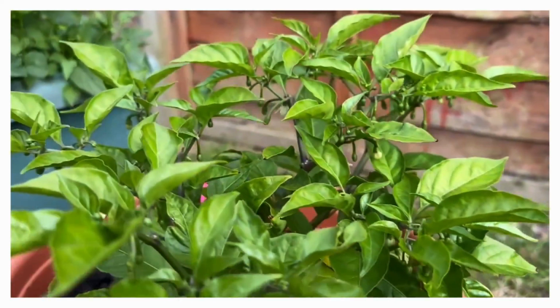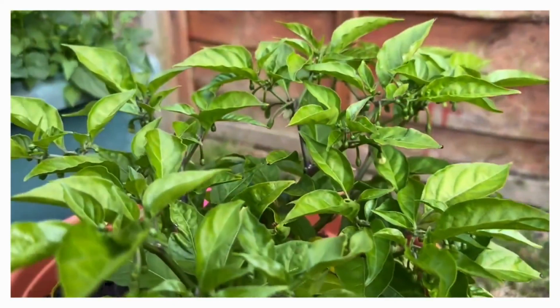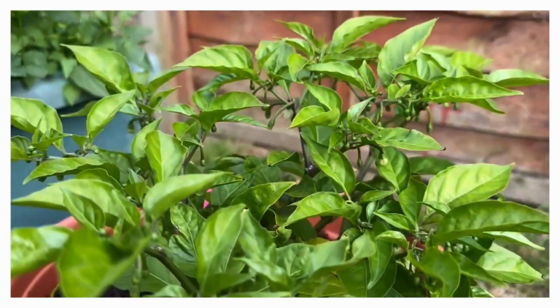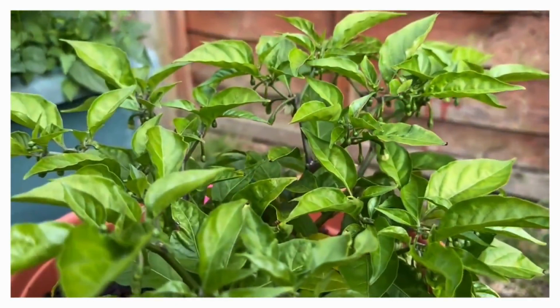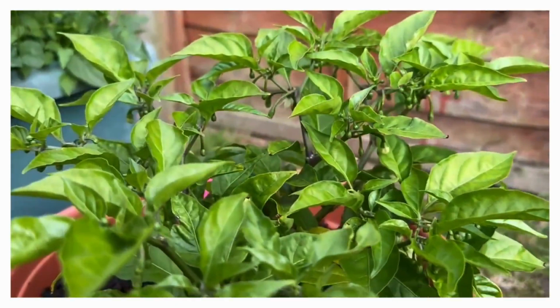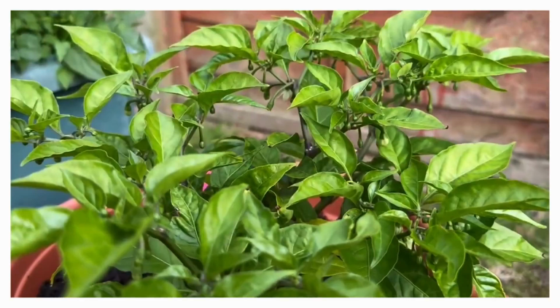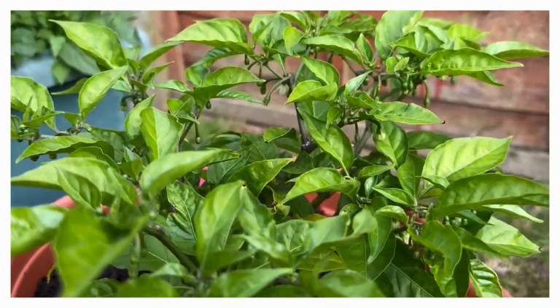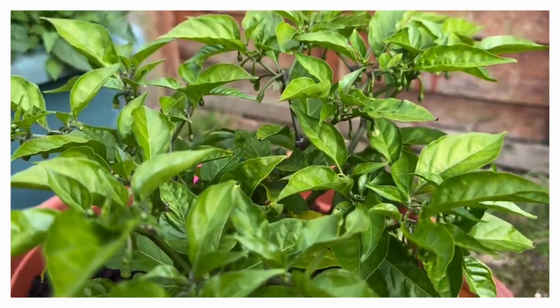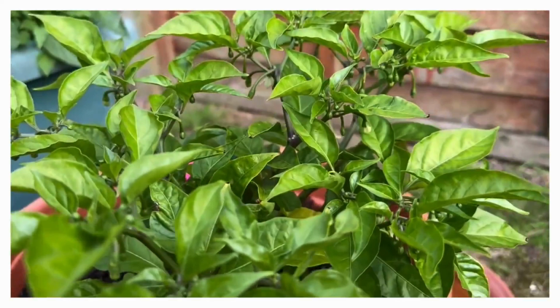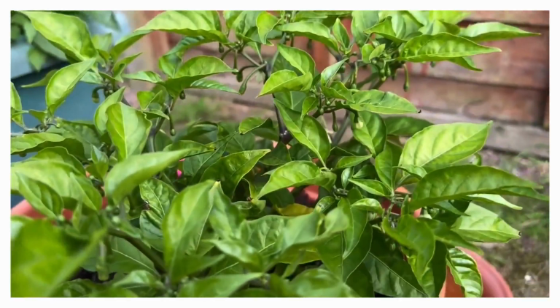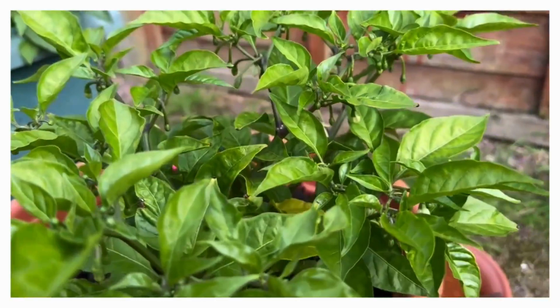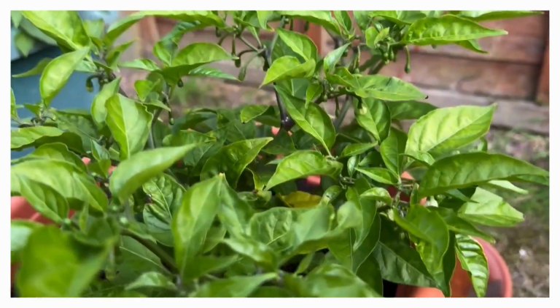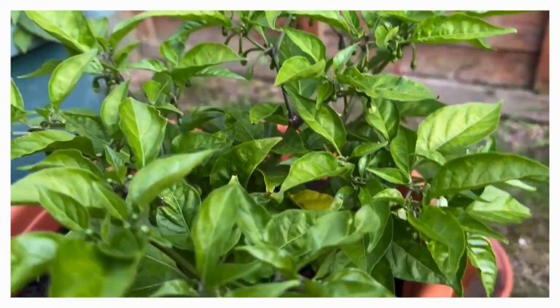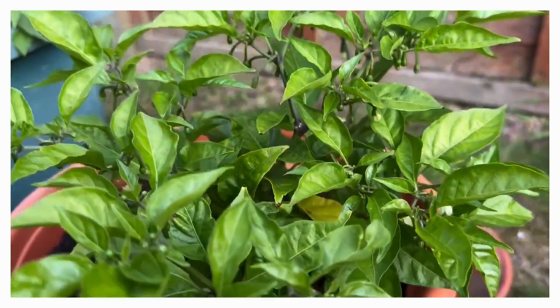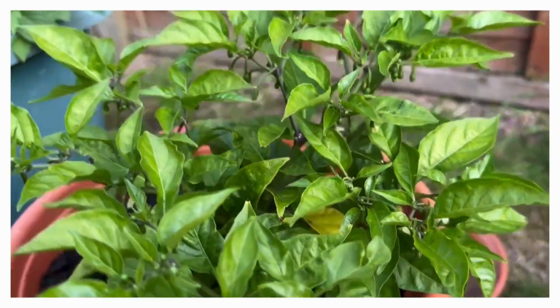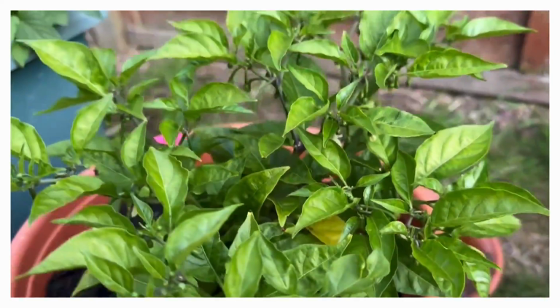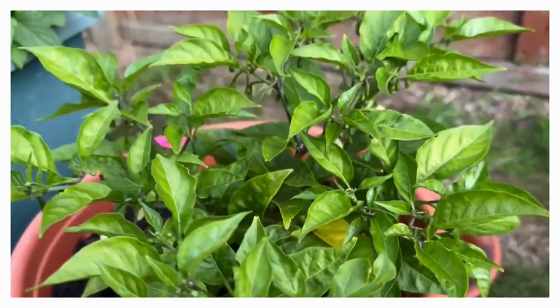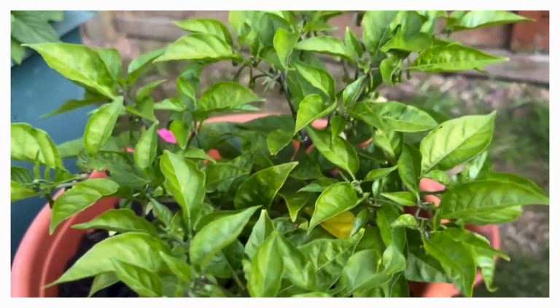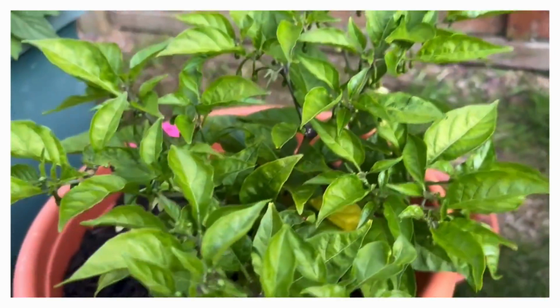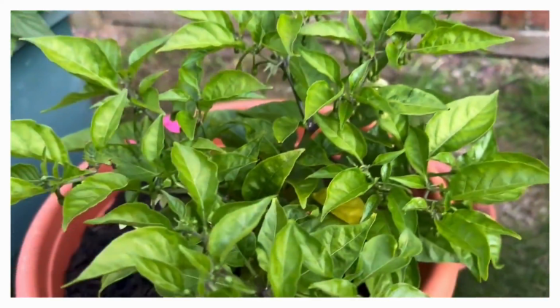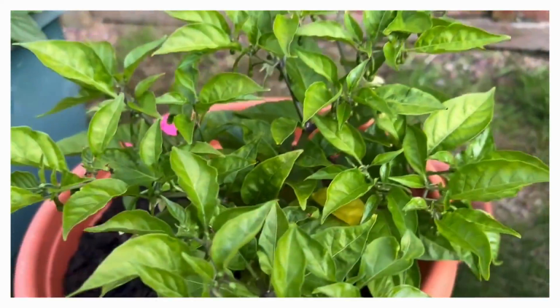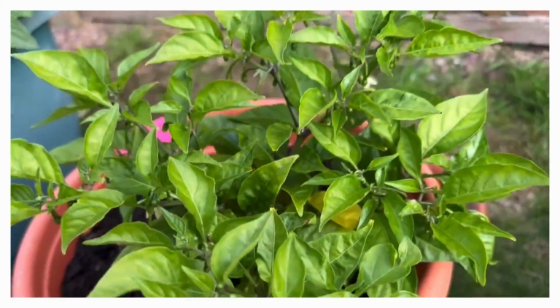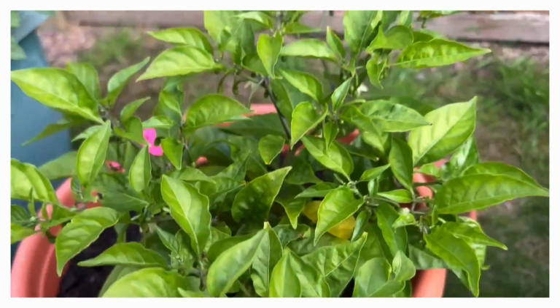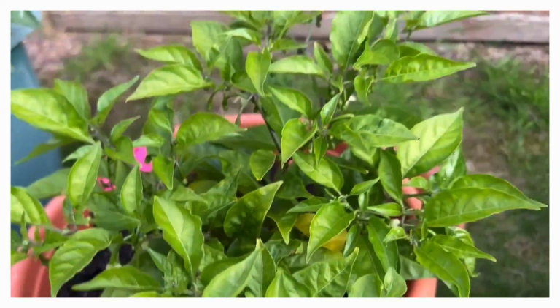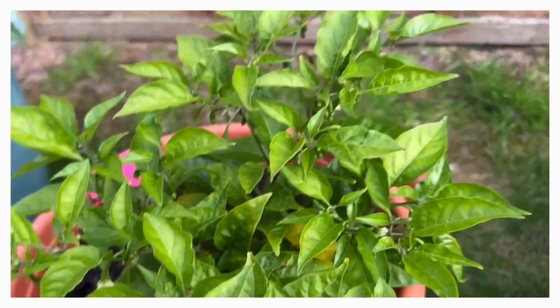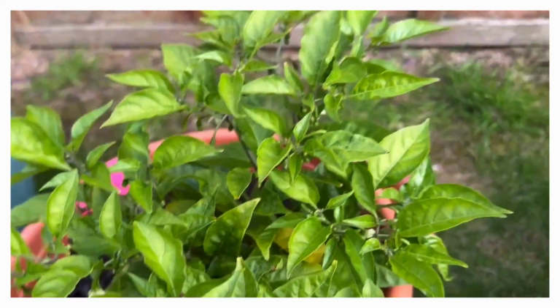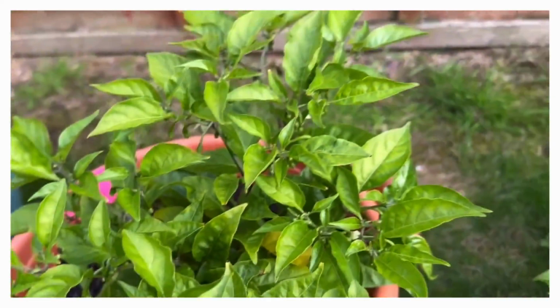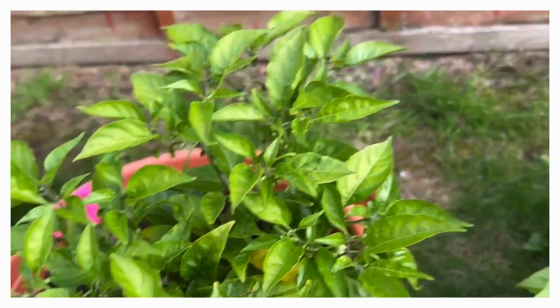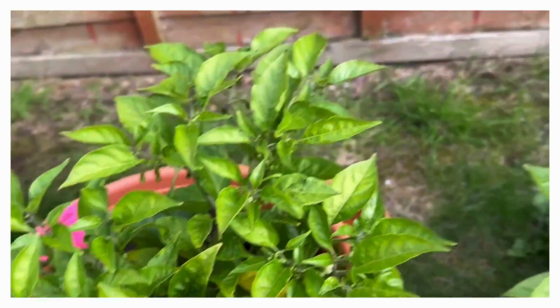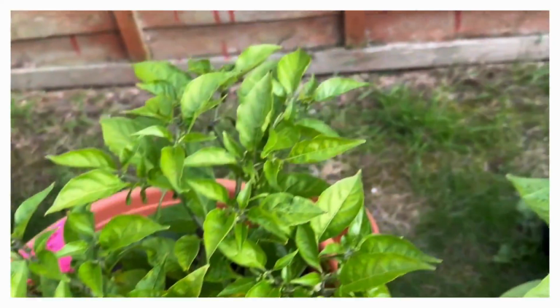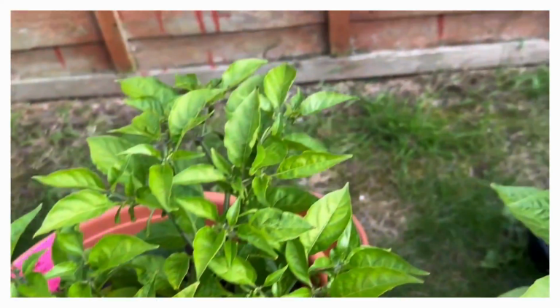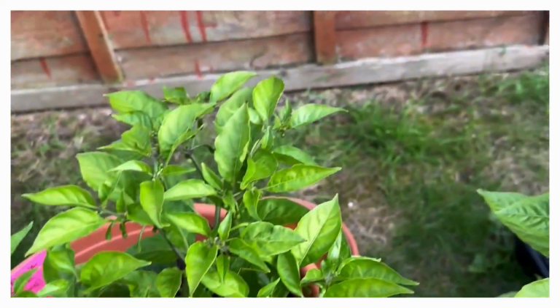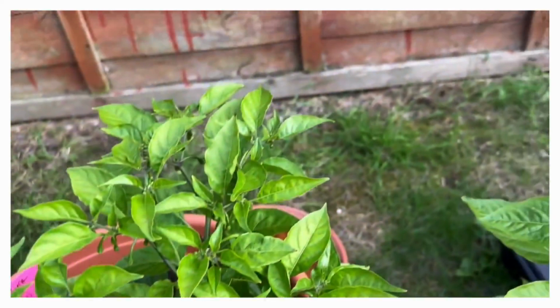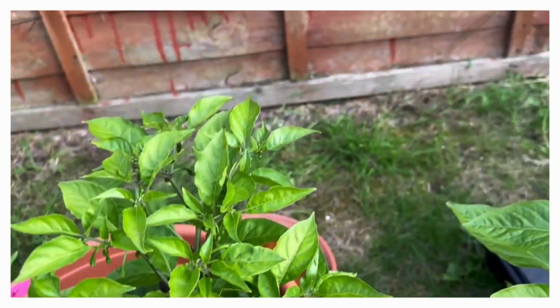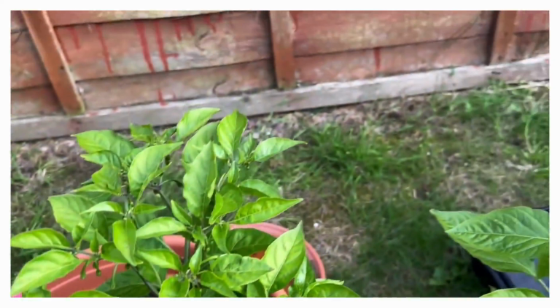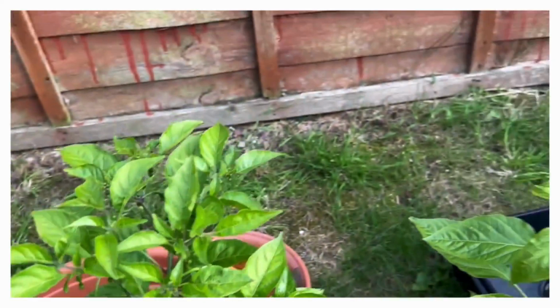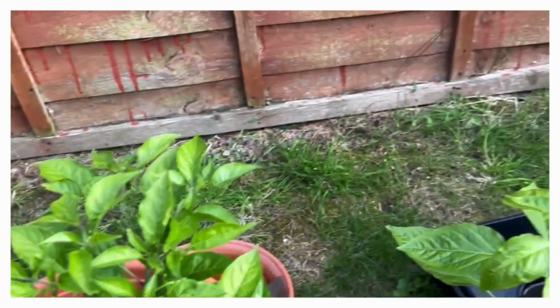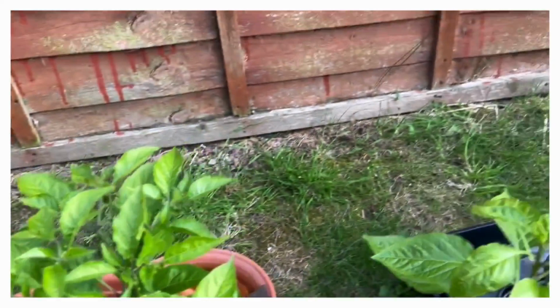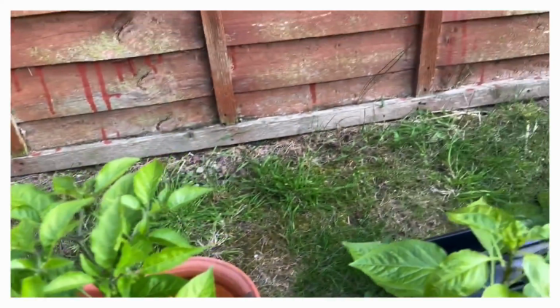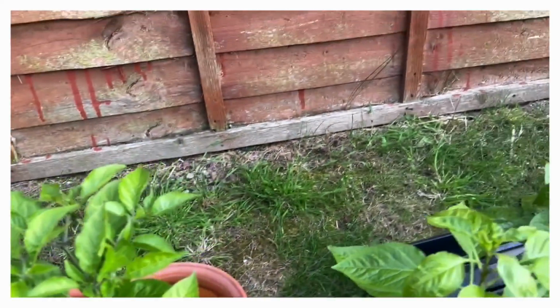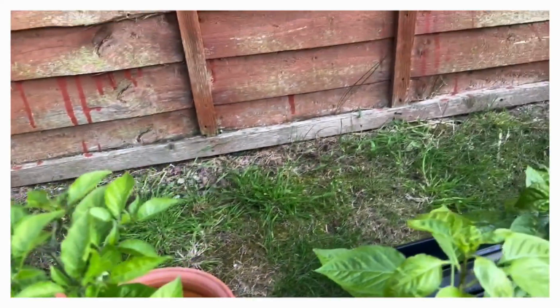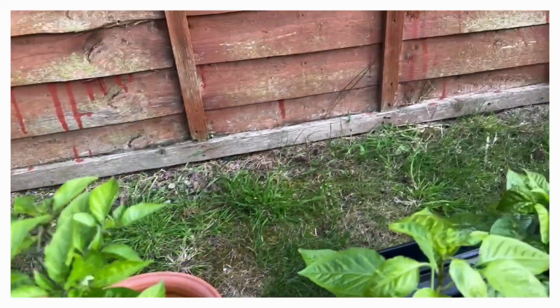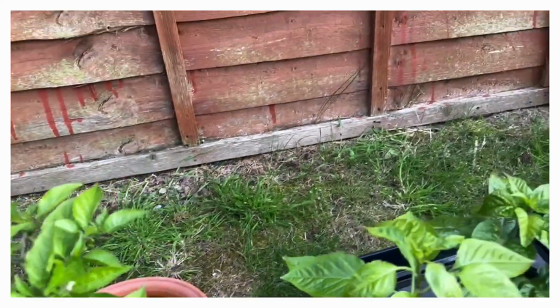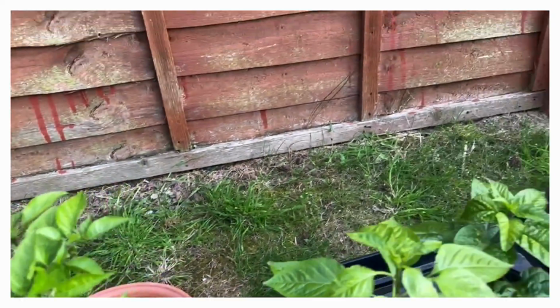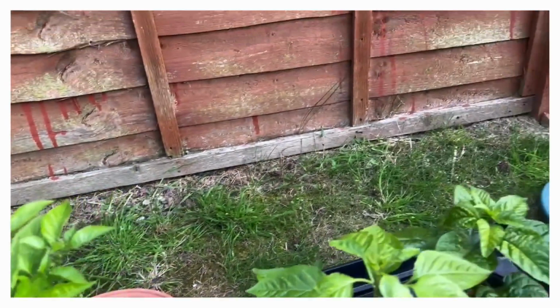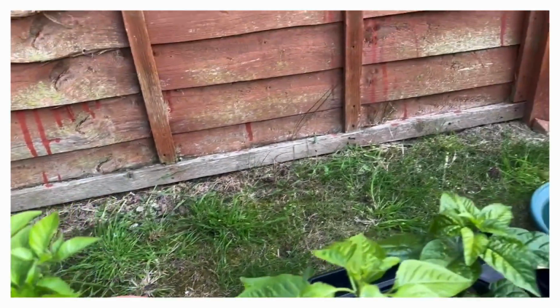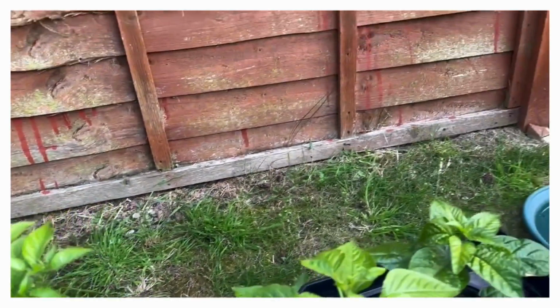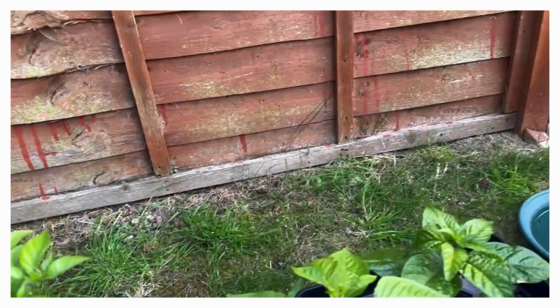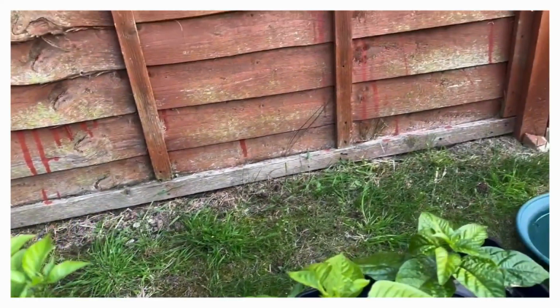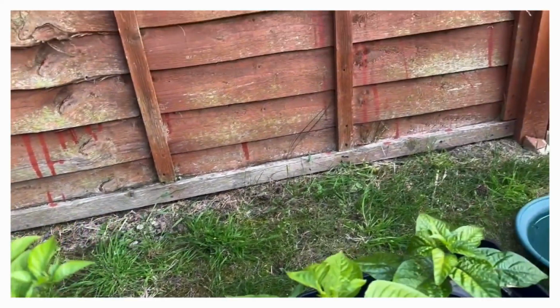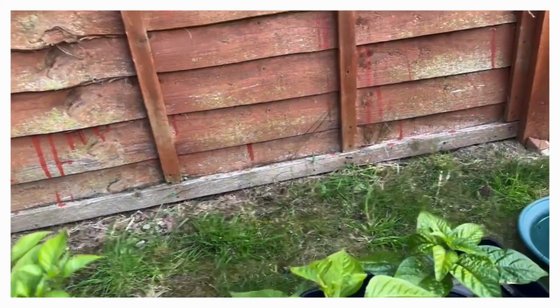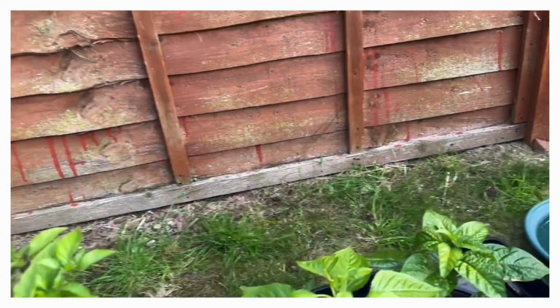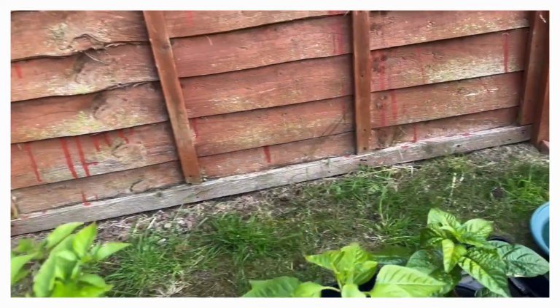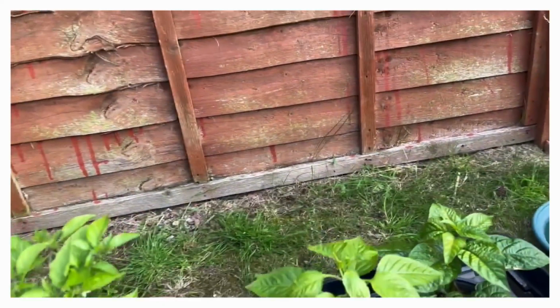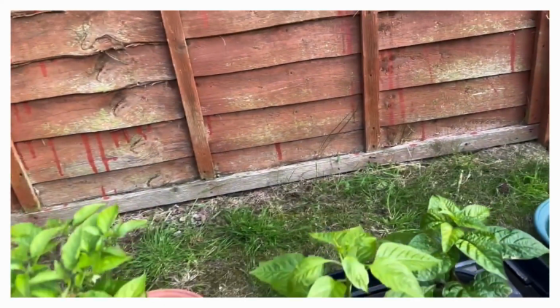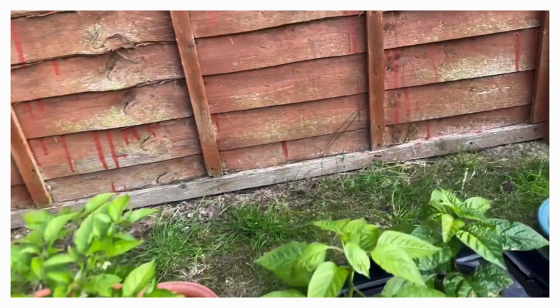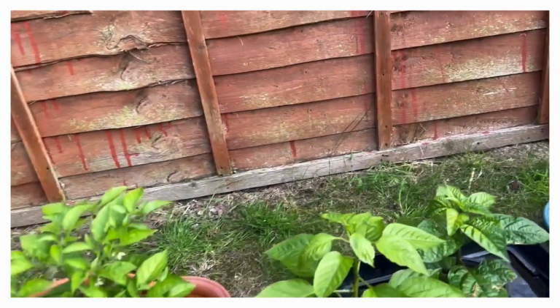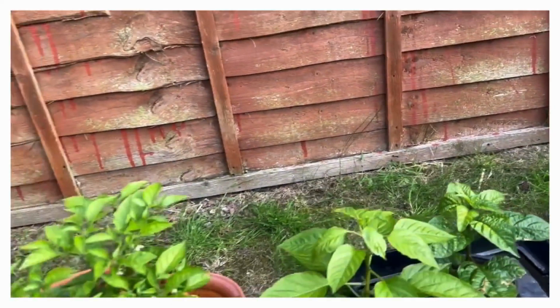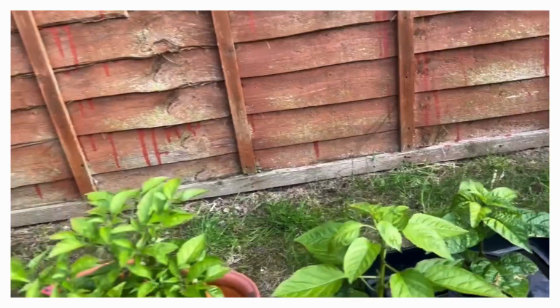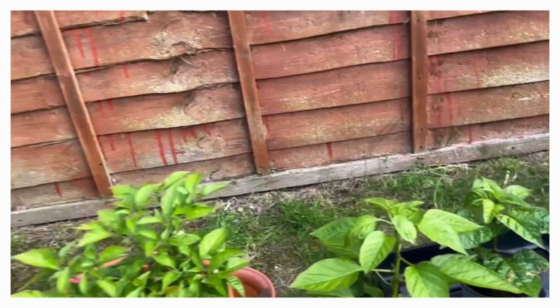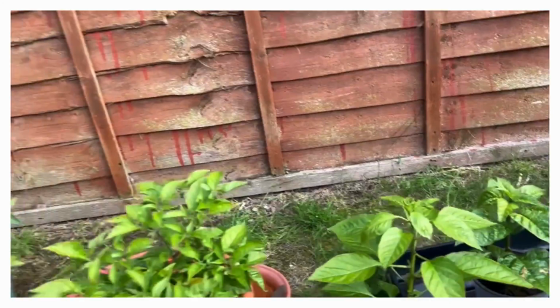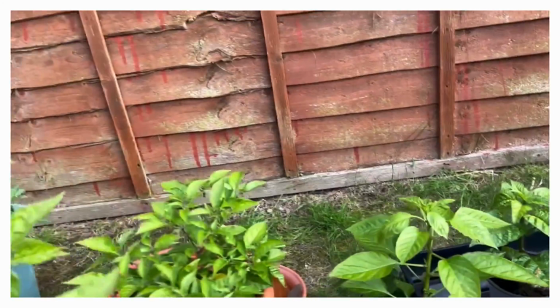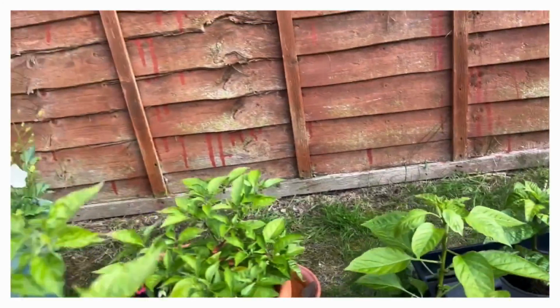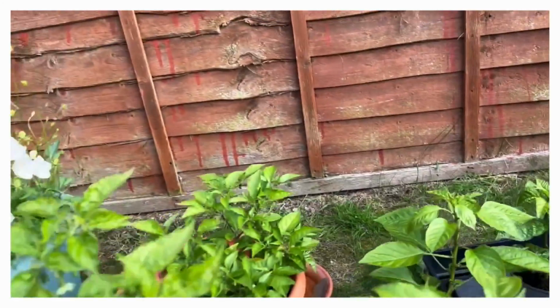This is the Carolina Reaper — still very stumpy and small, but again a lot of buds on that bad boy.